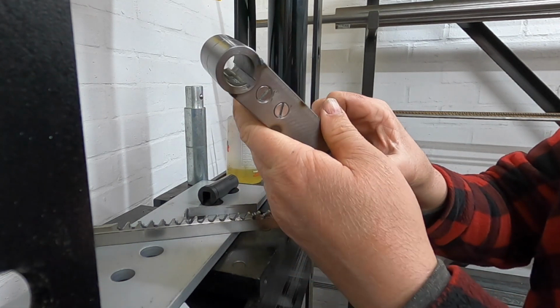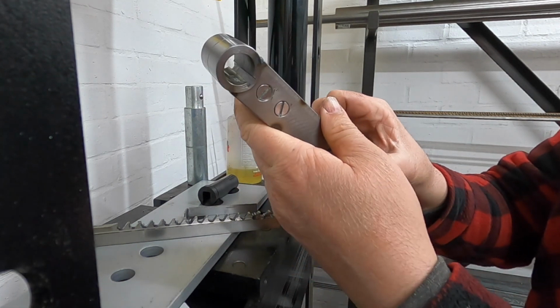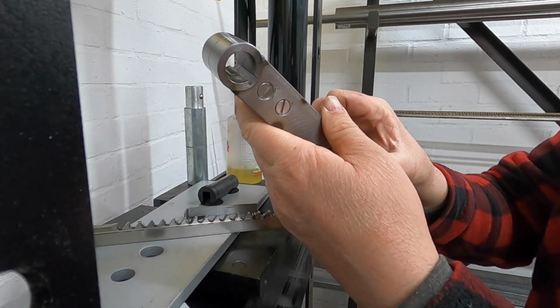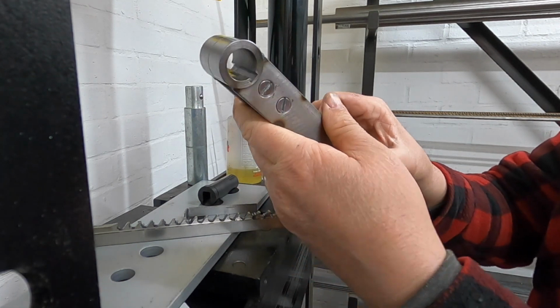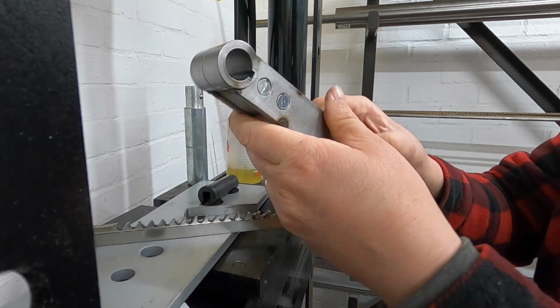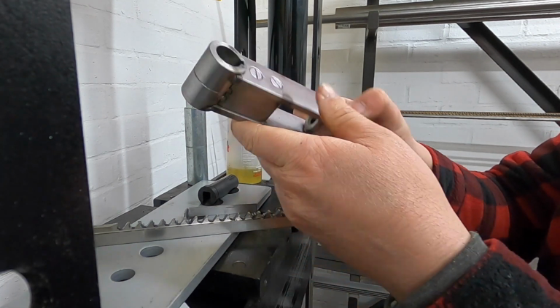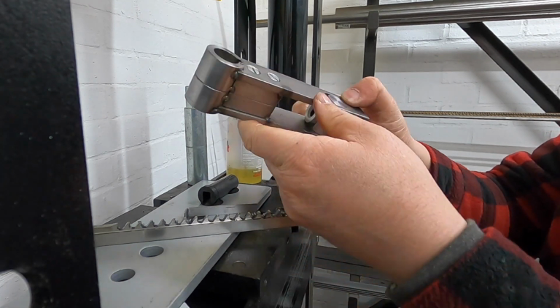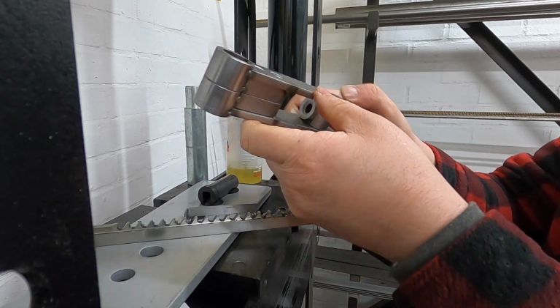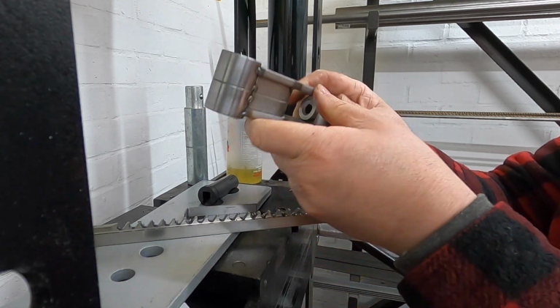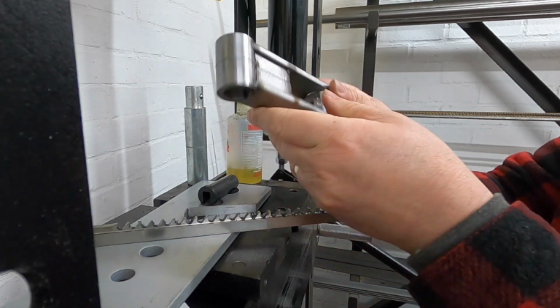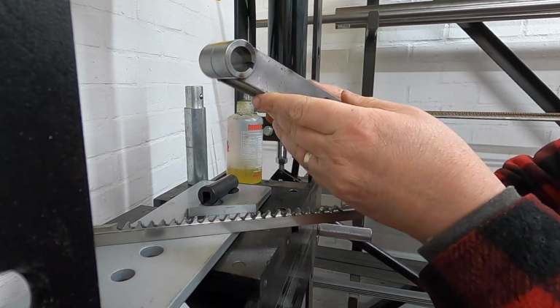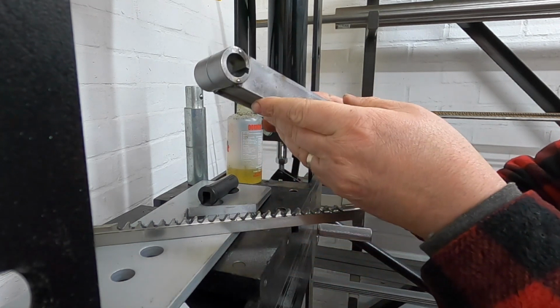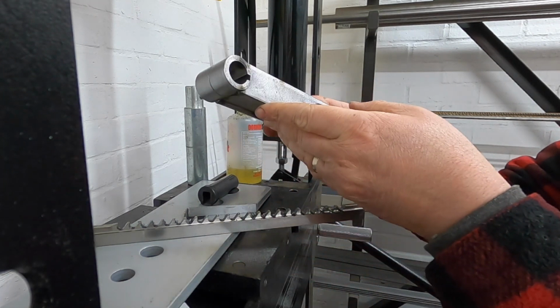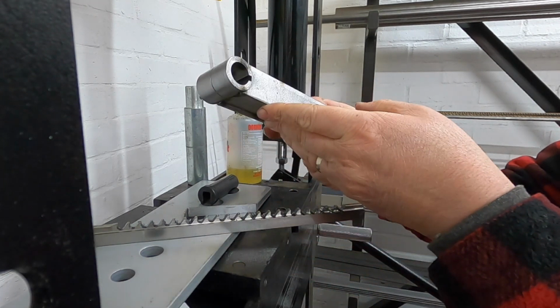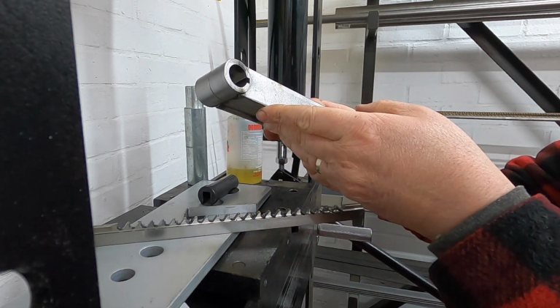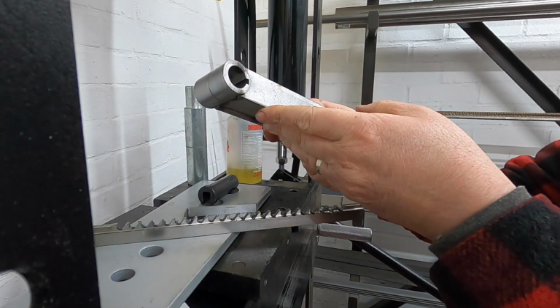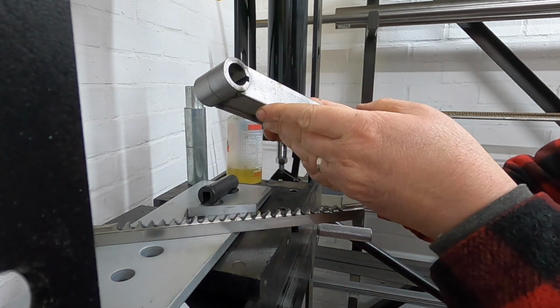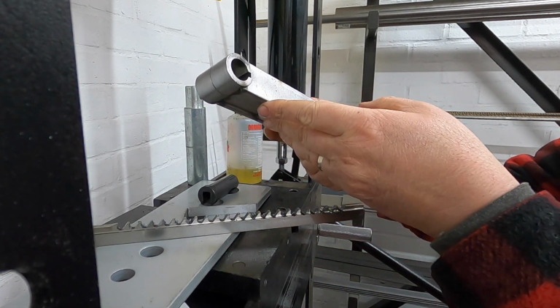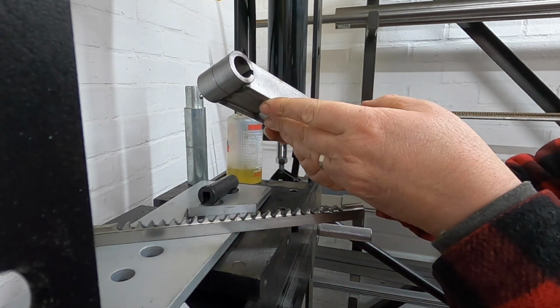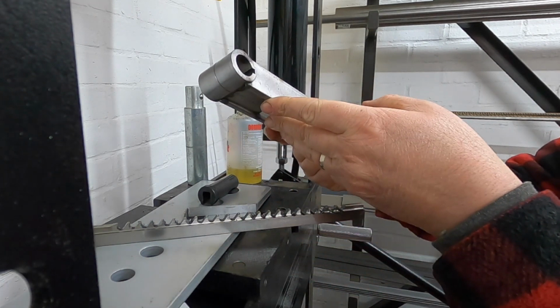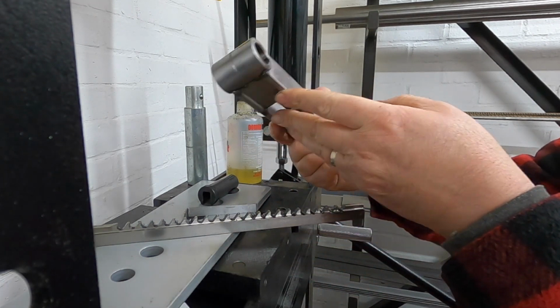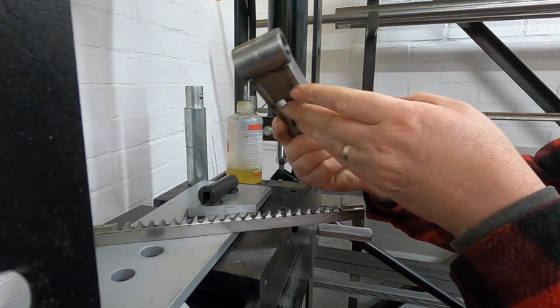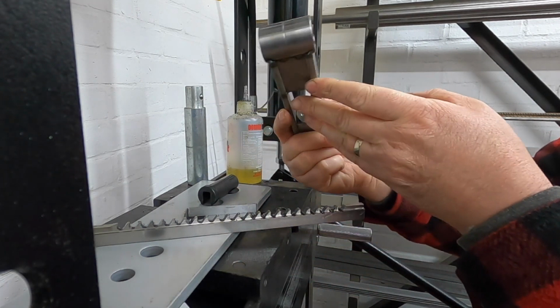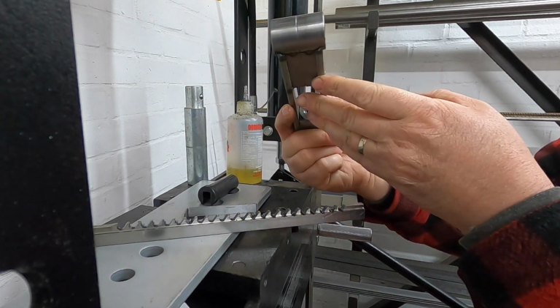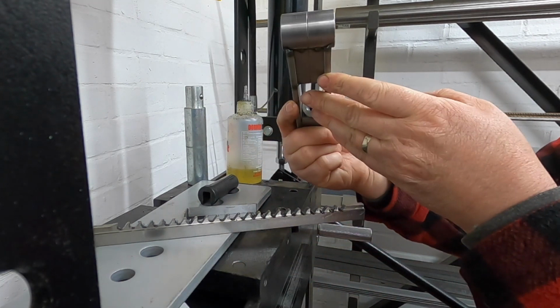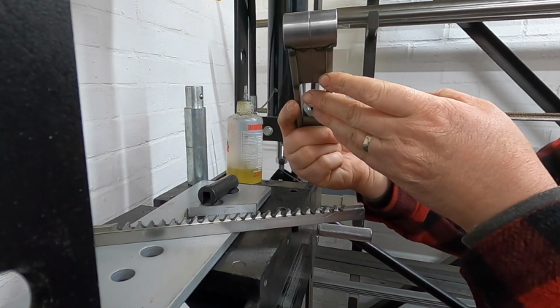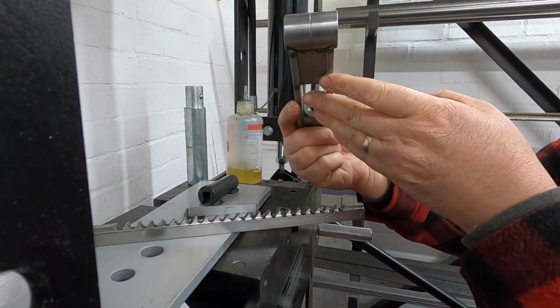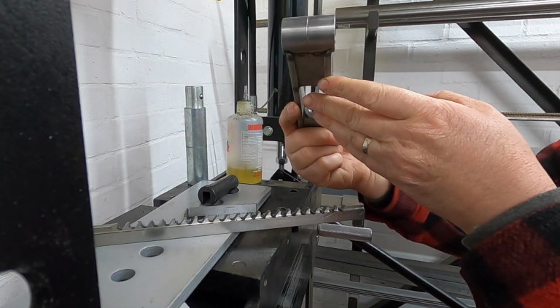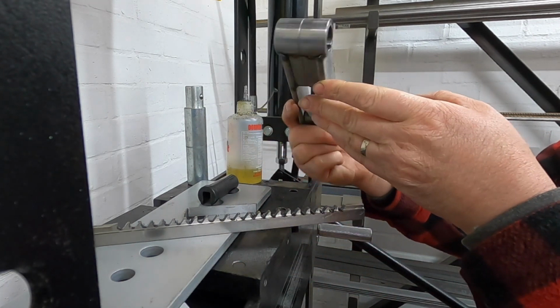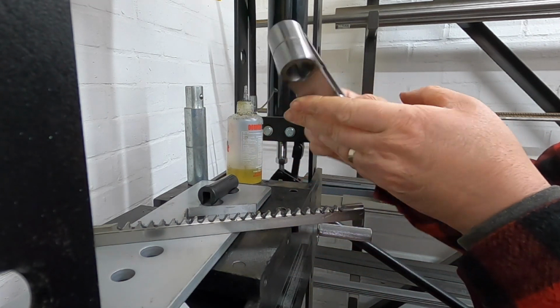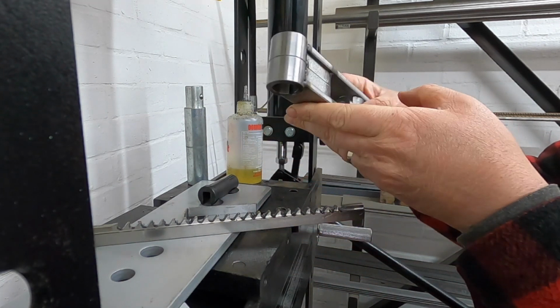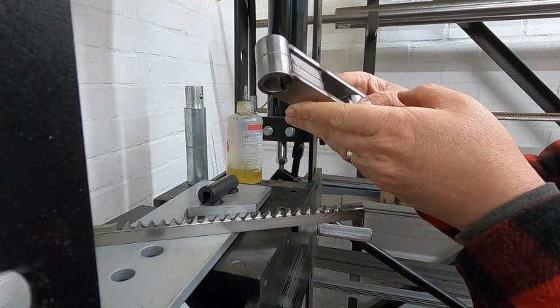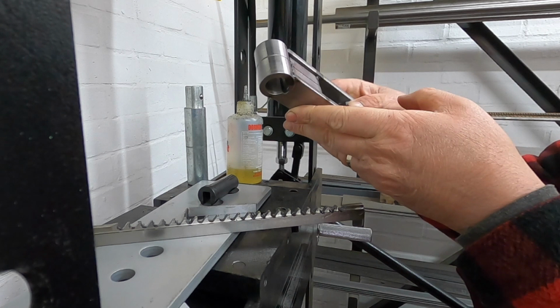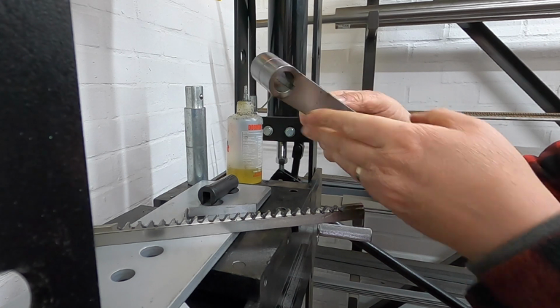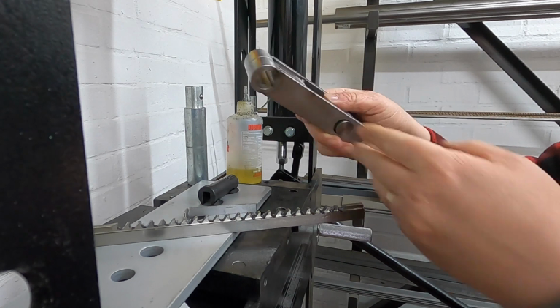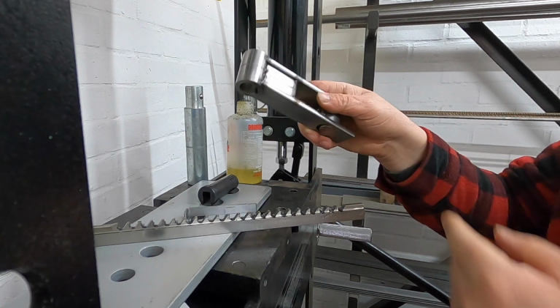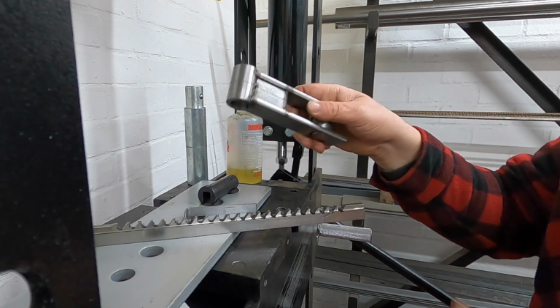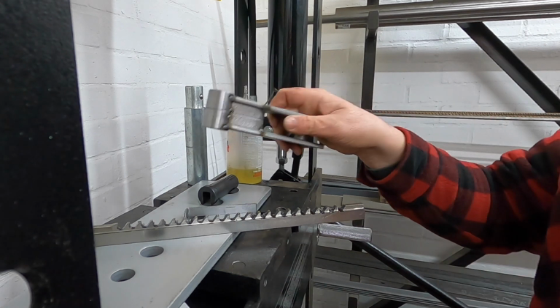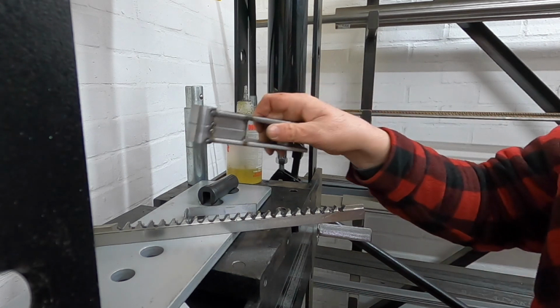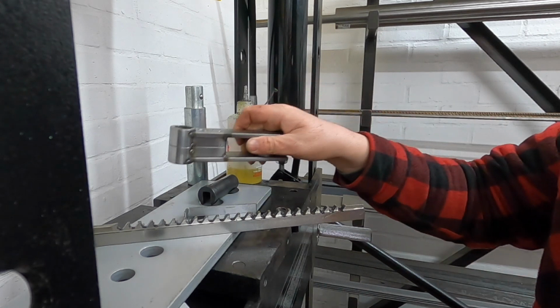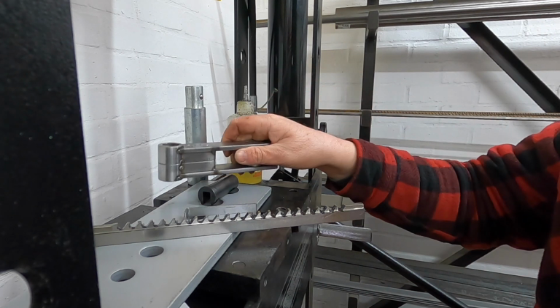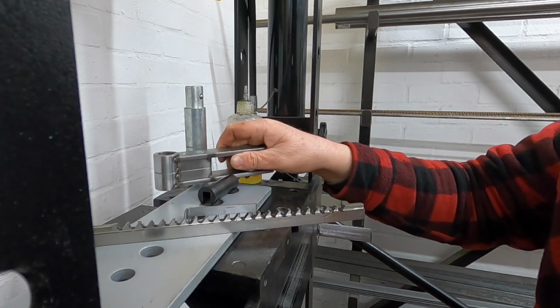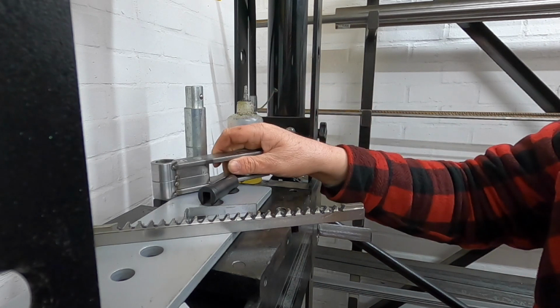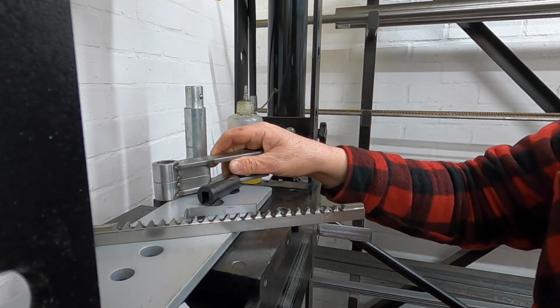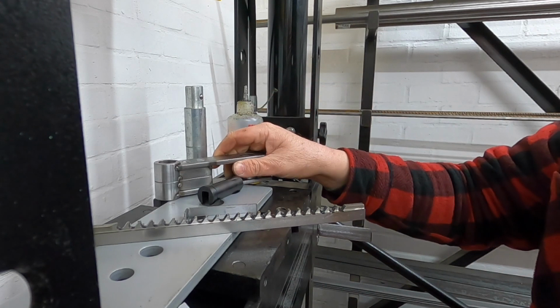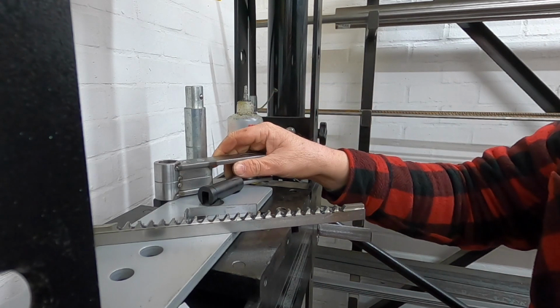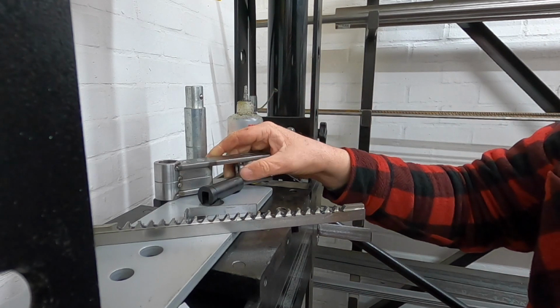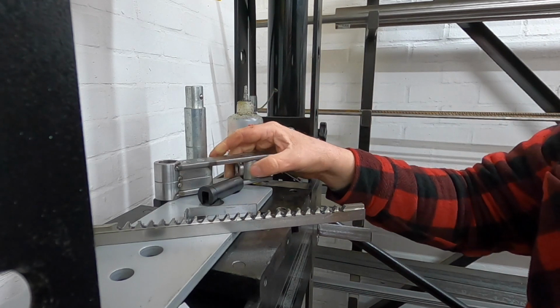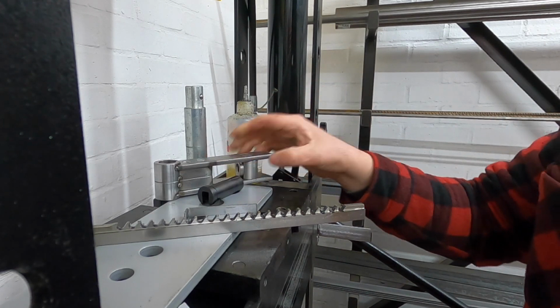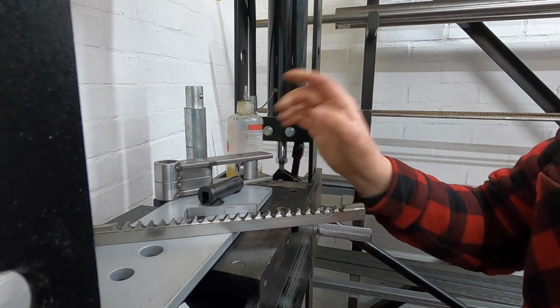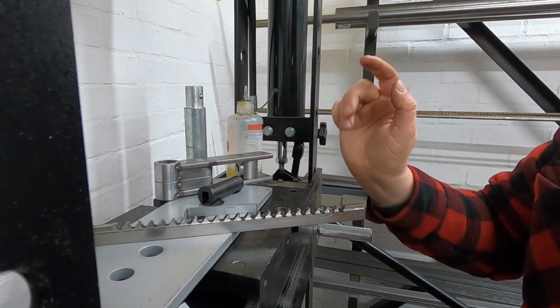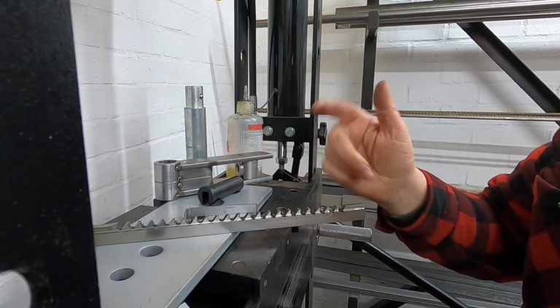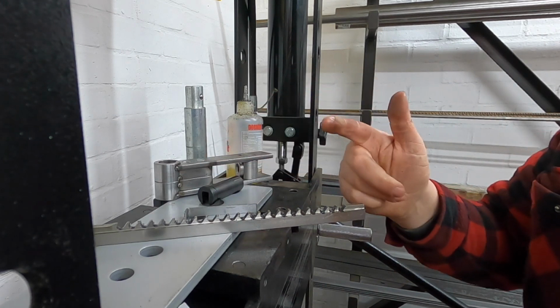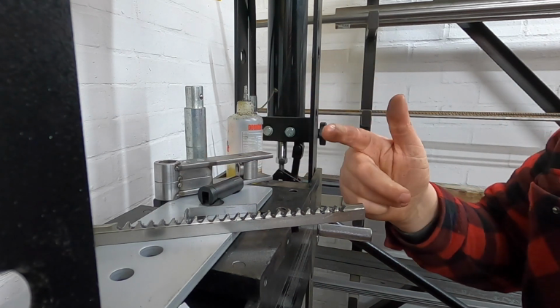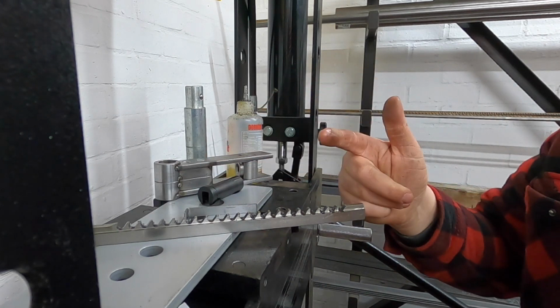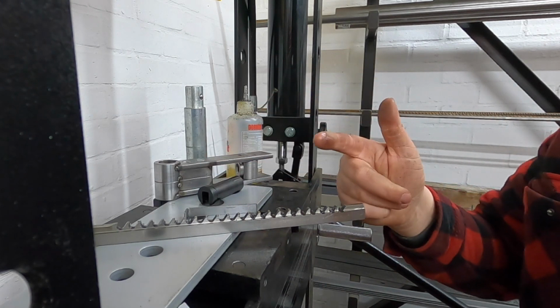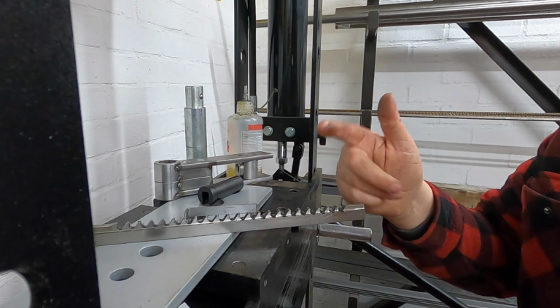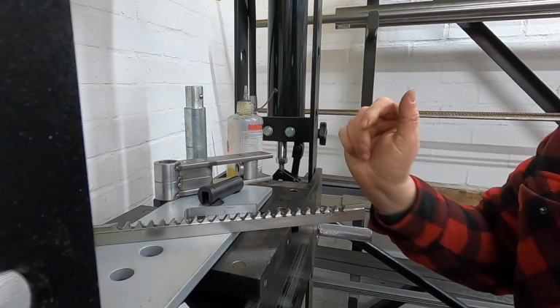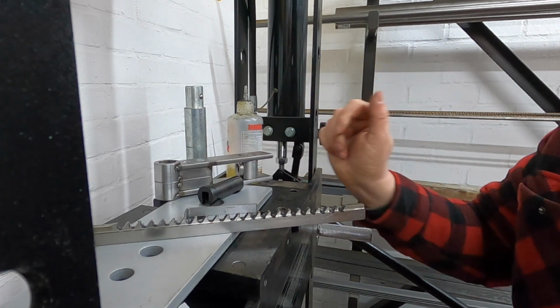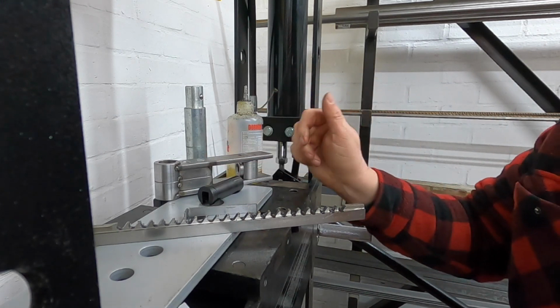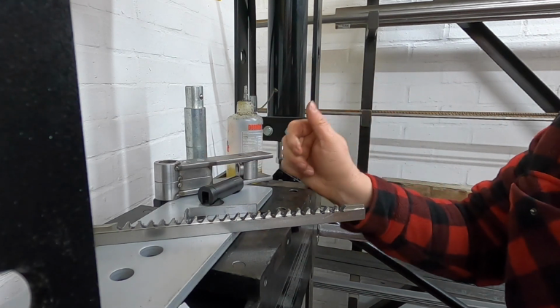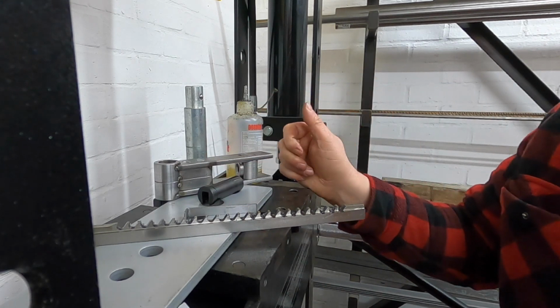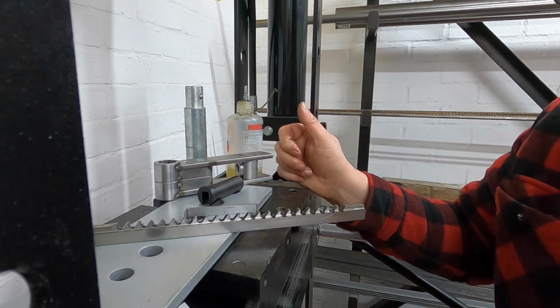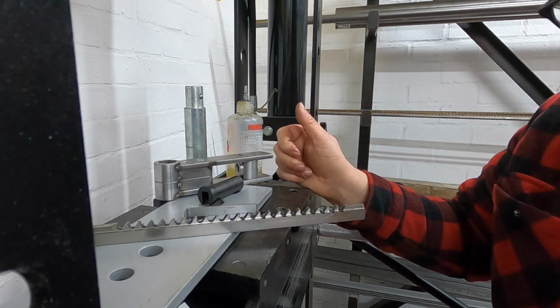One keyway — beautiful. Right, we'll get the rest of them done.